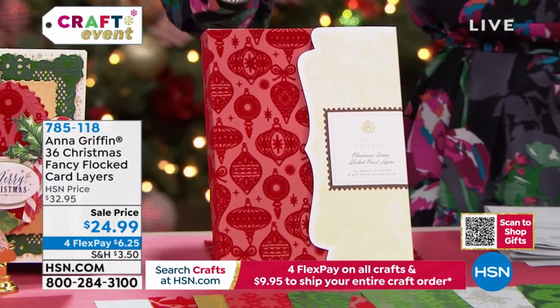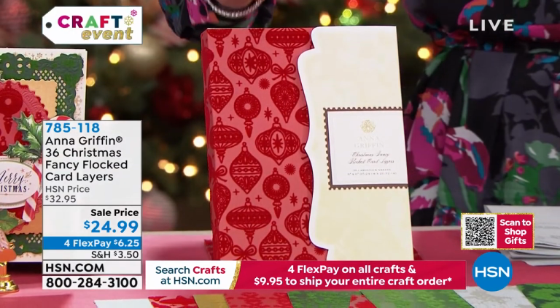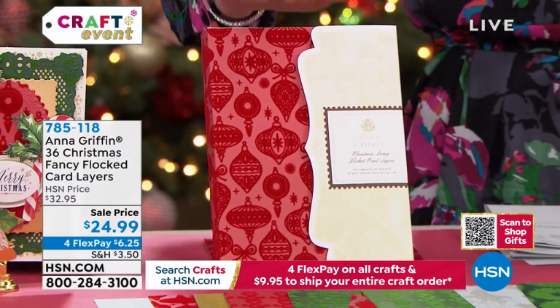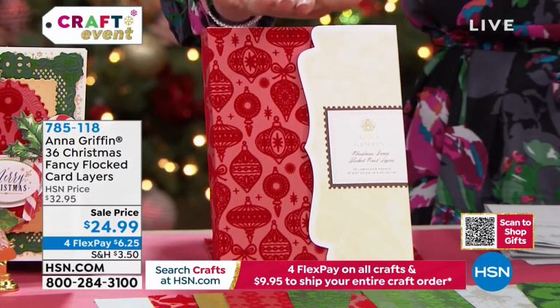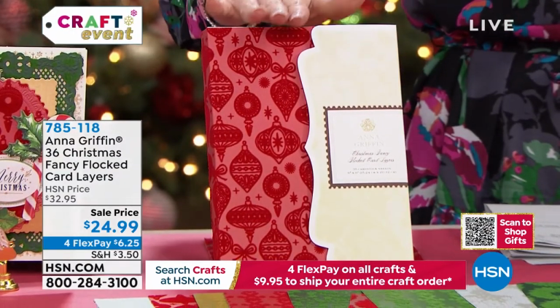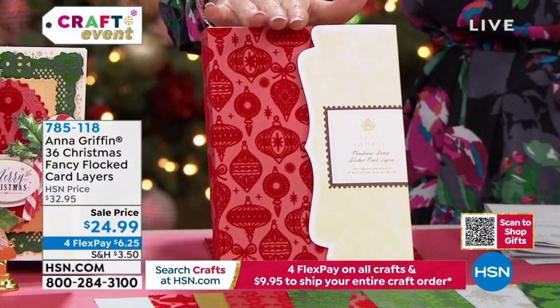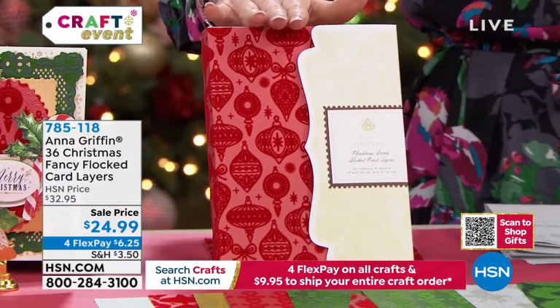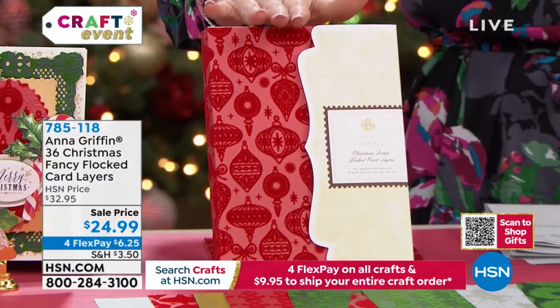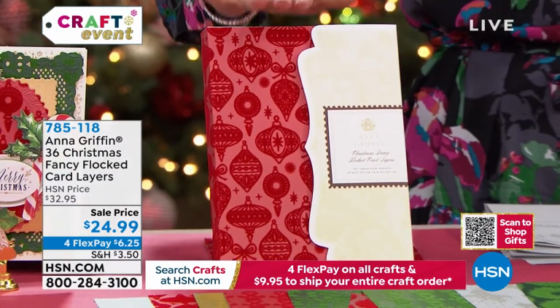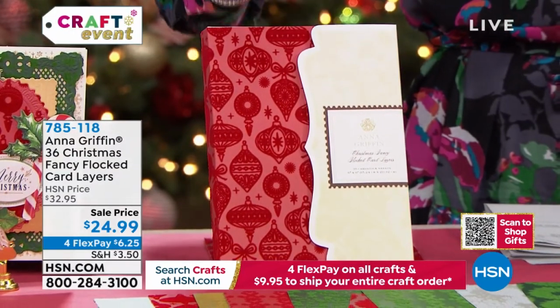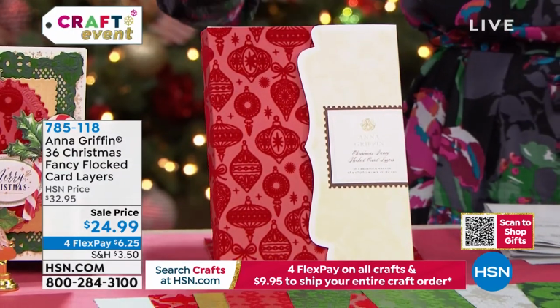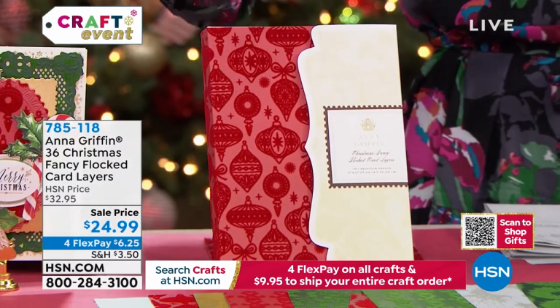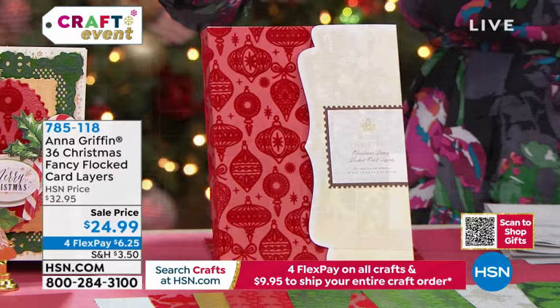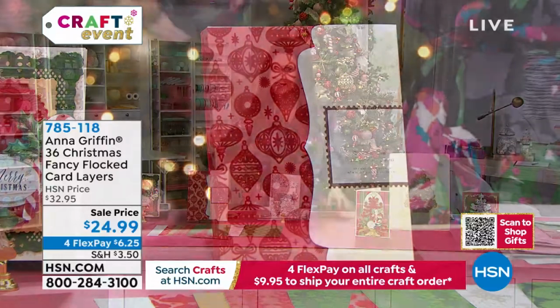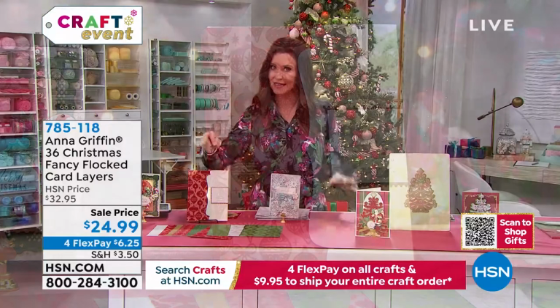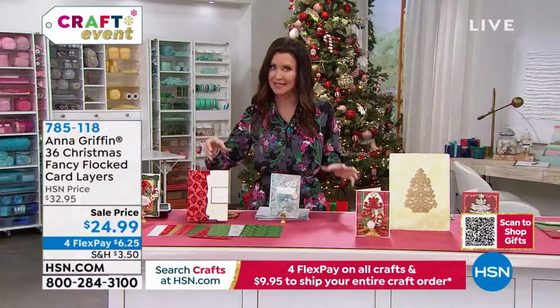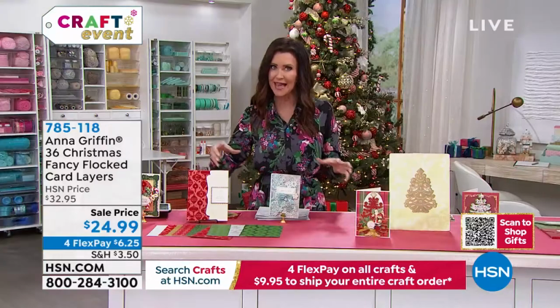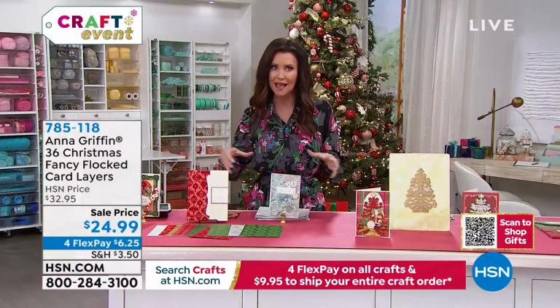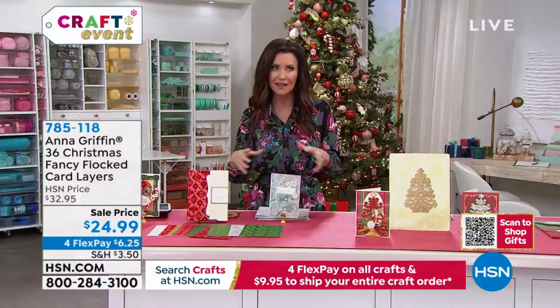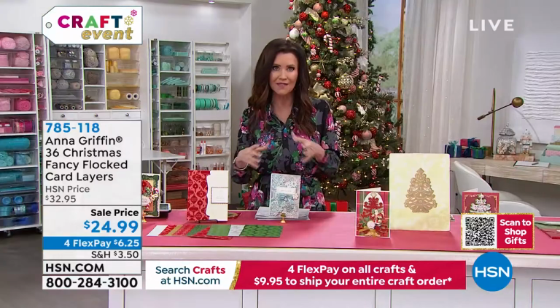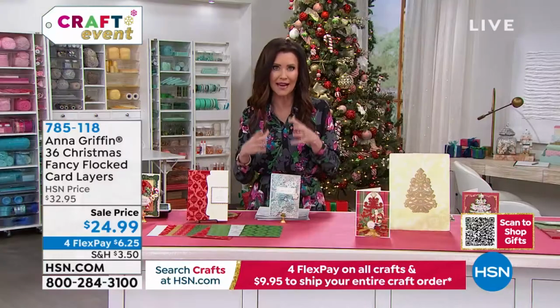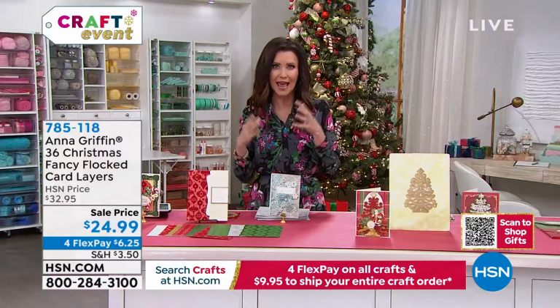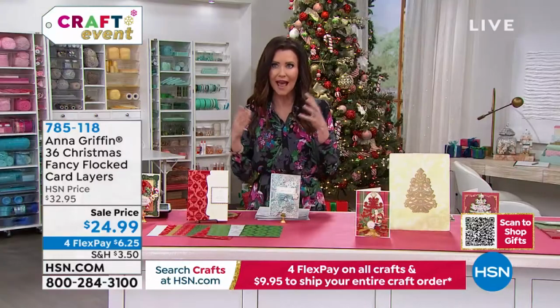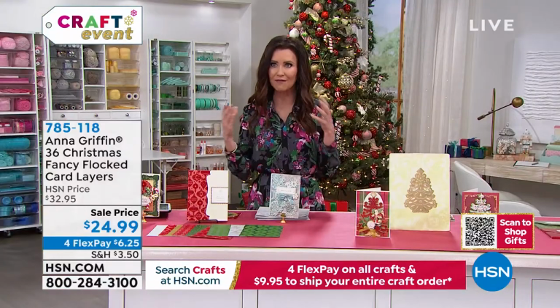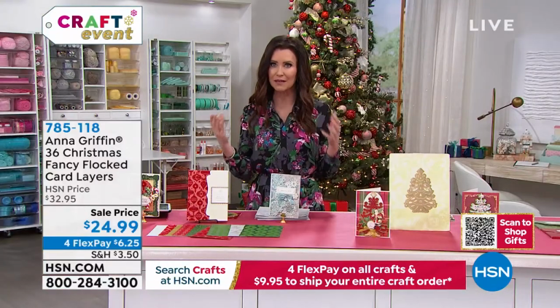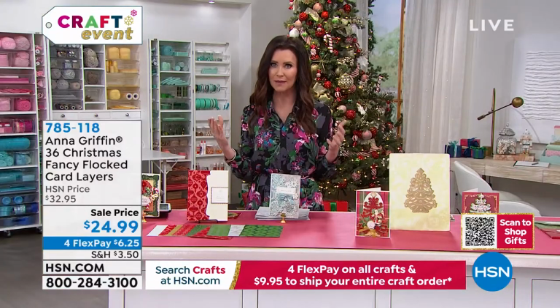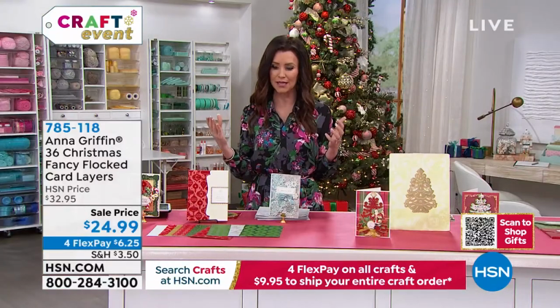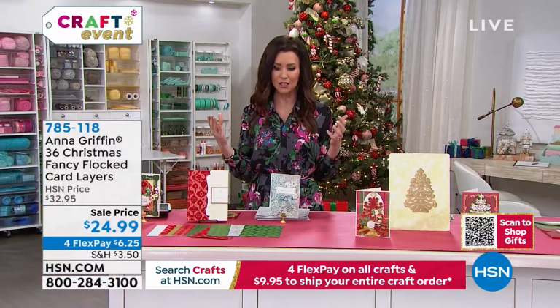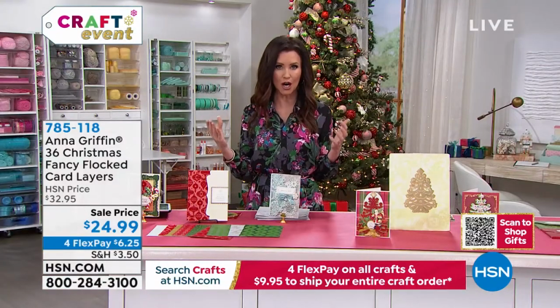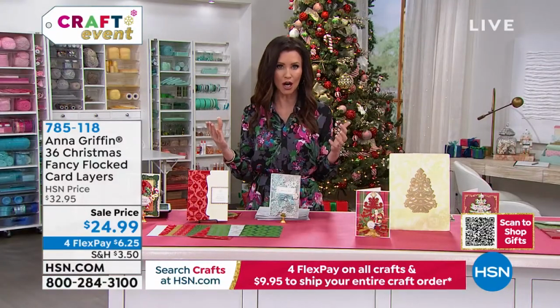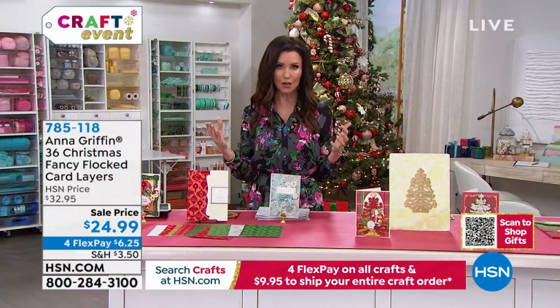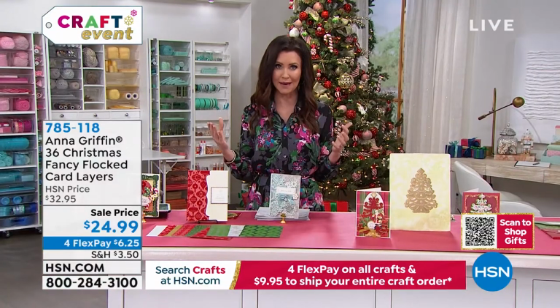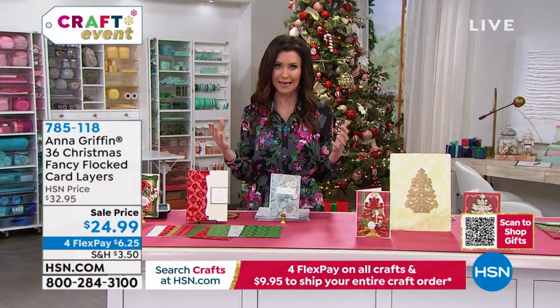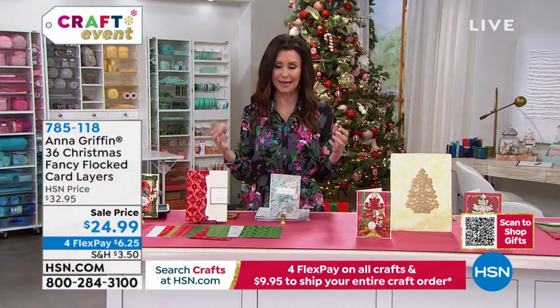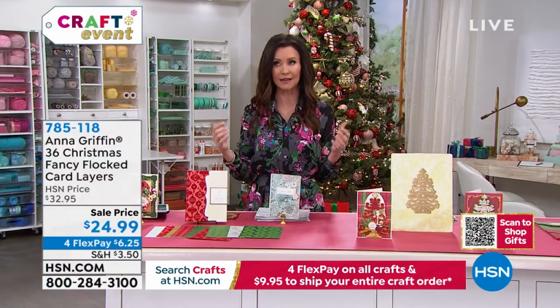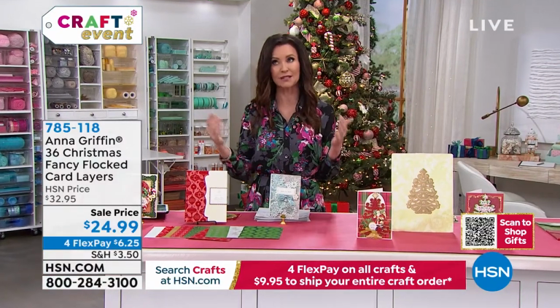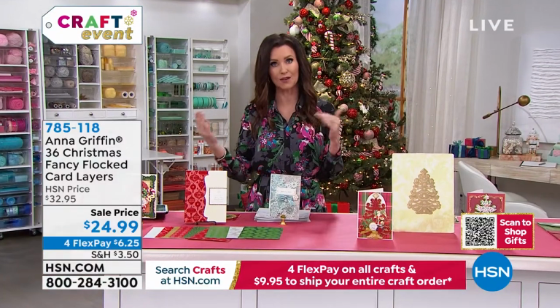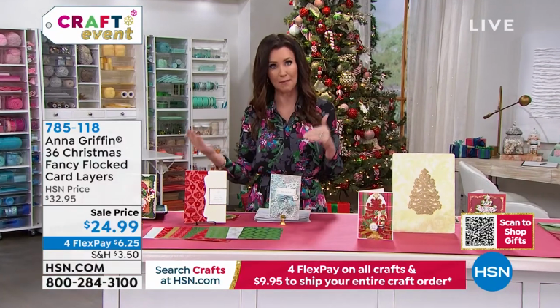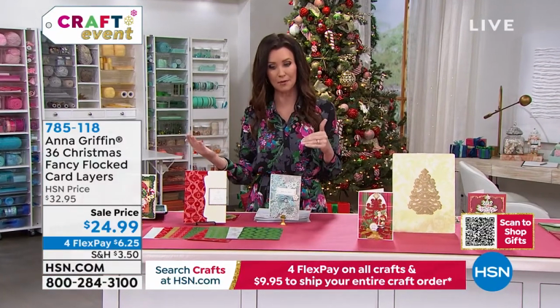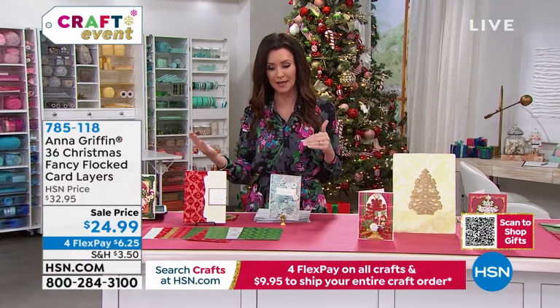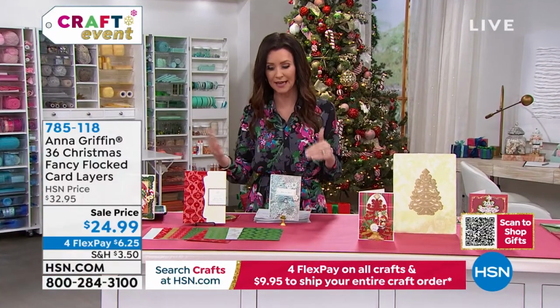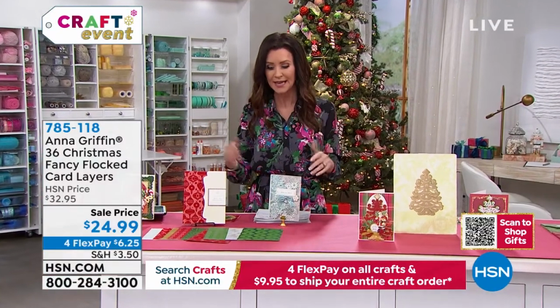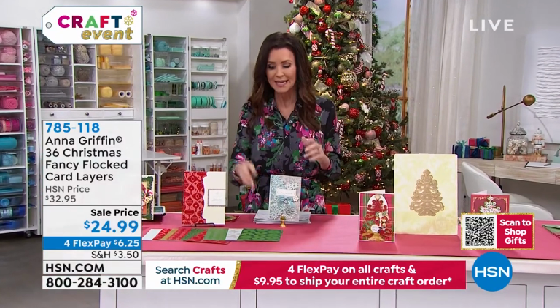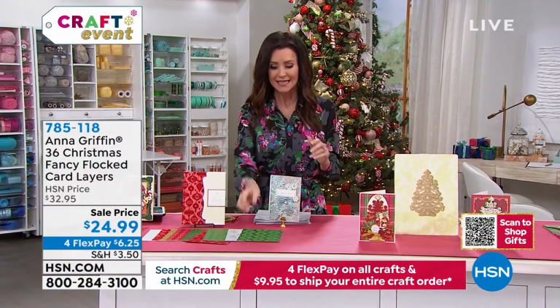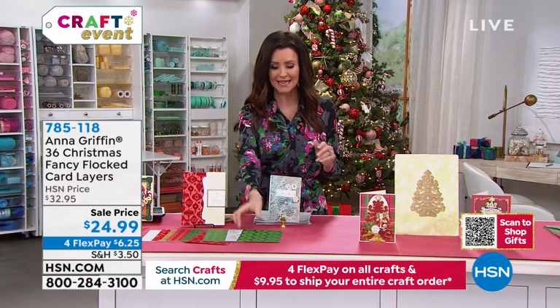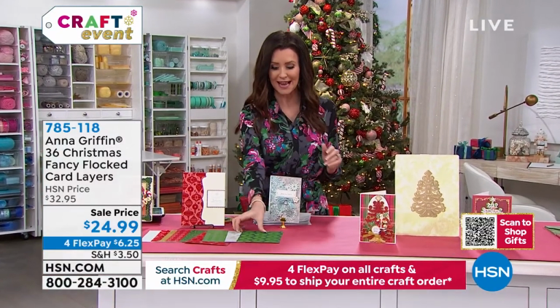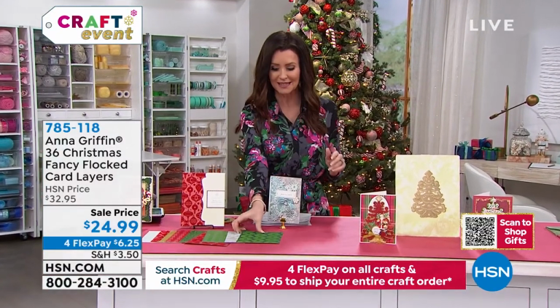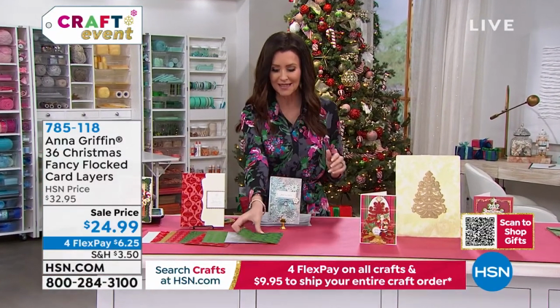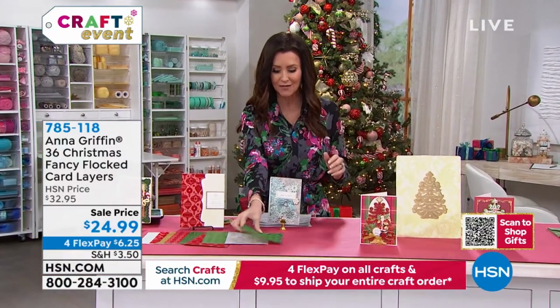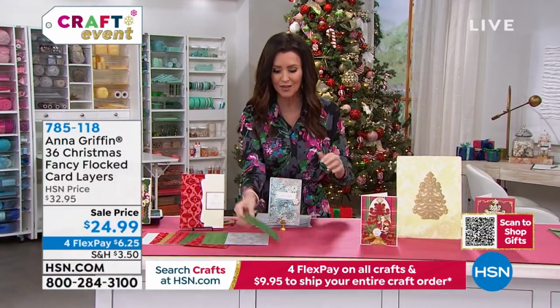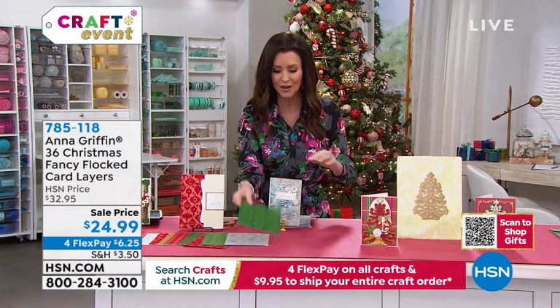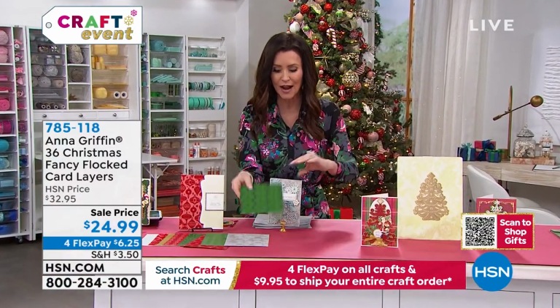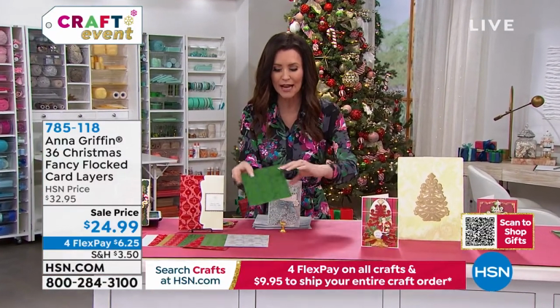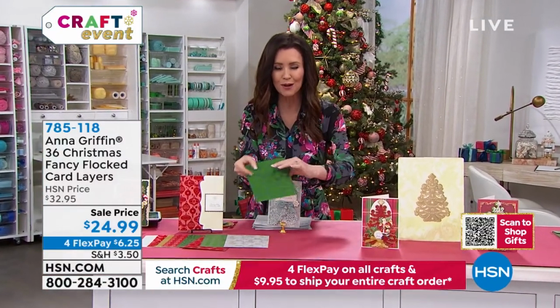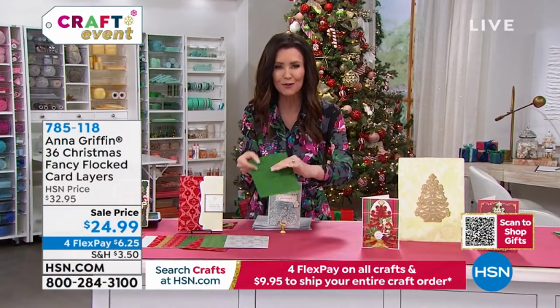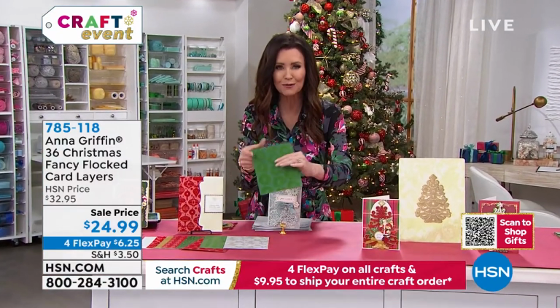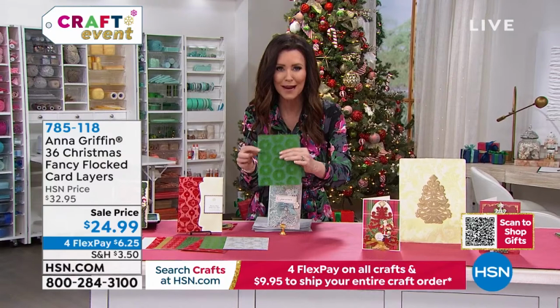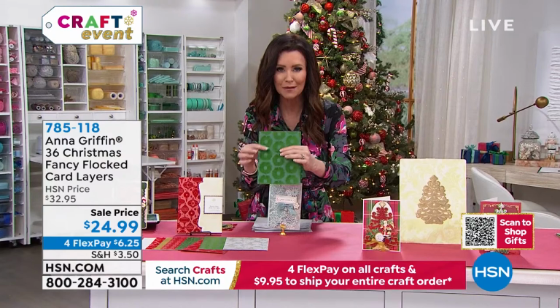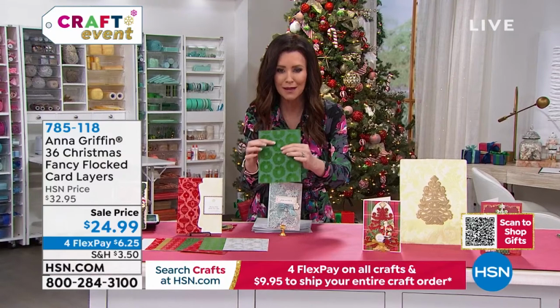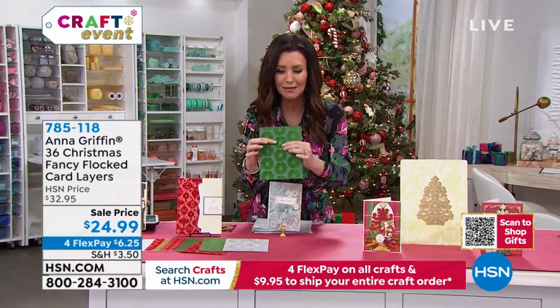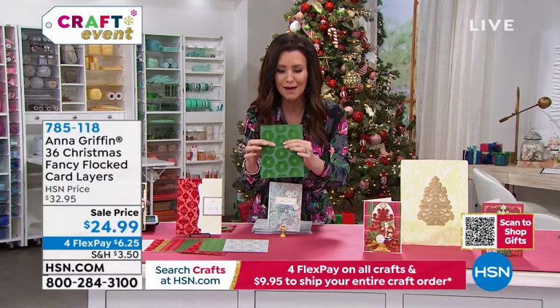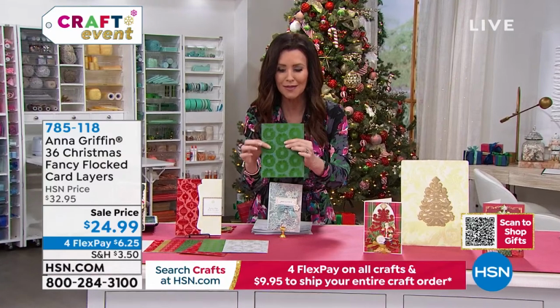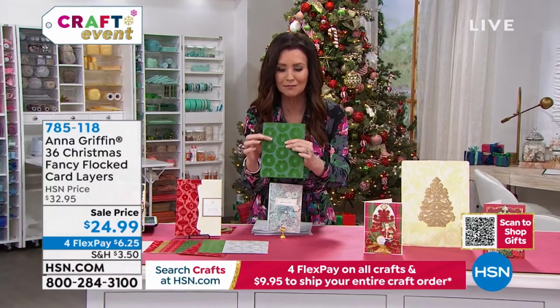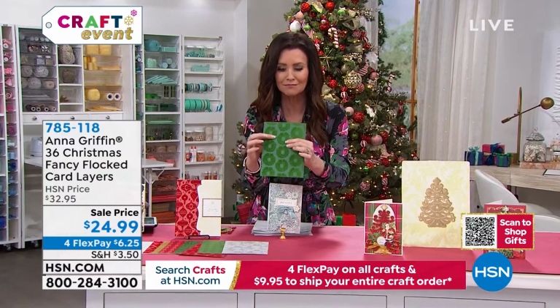For $6.25, this is going to elevate everybody's card making and scrapbooking to the next level. They're incredible, I love them.